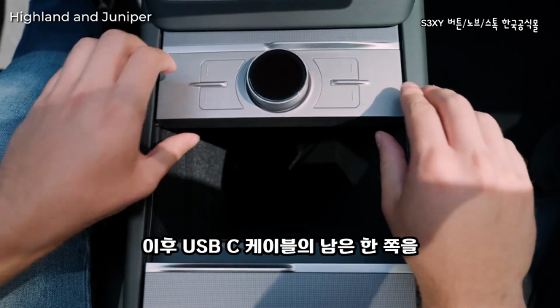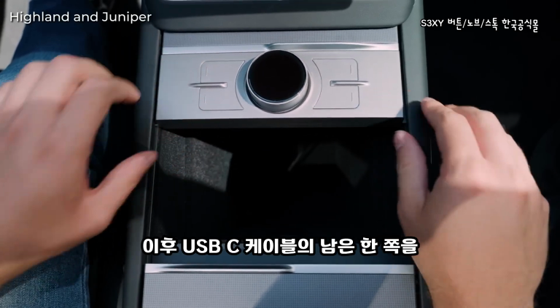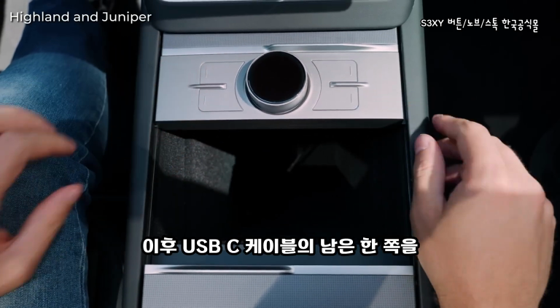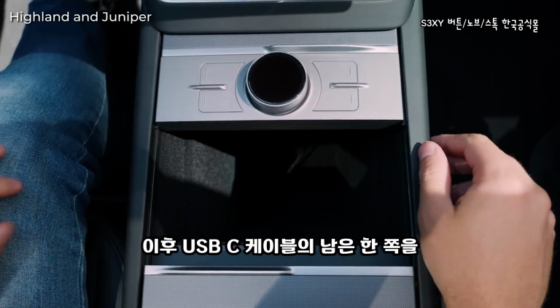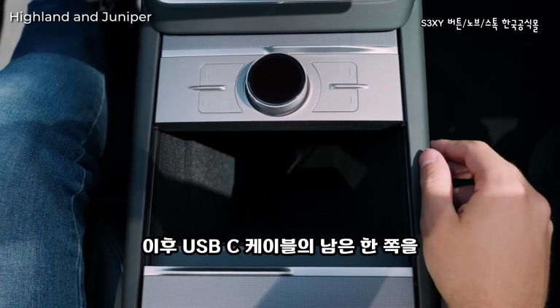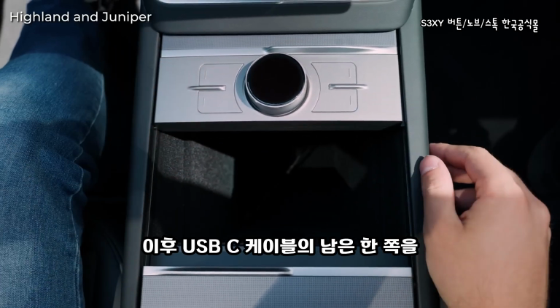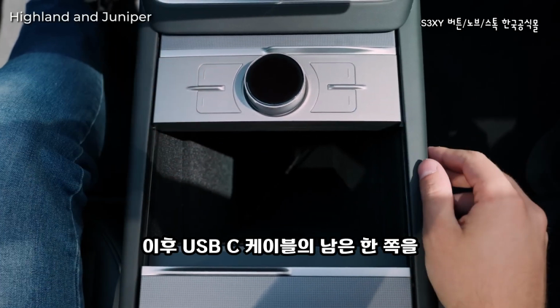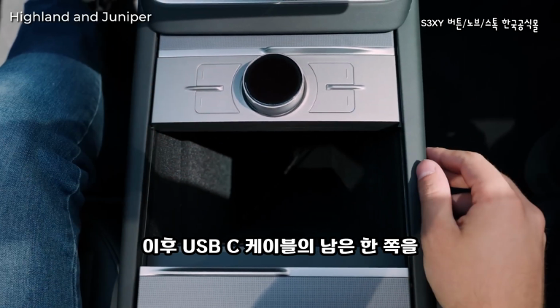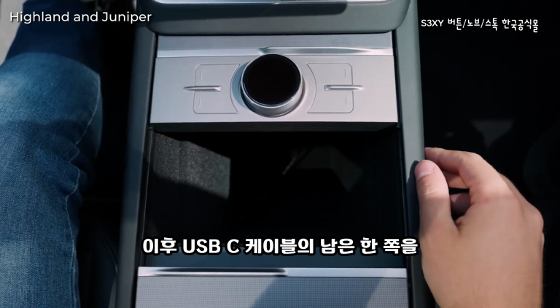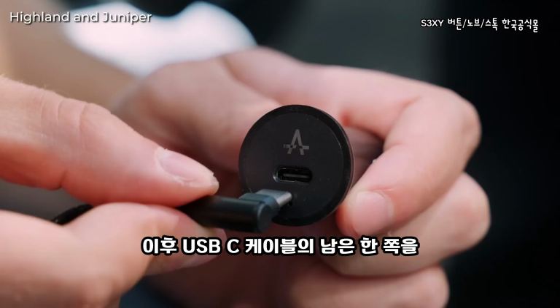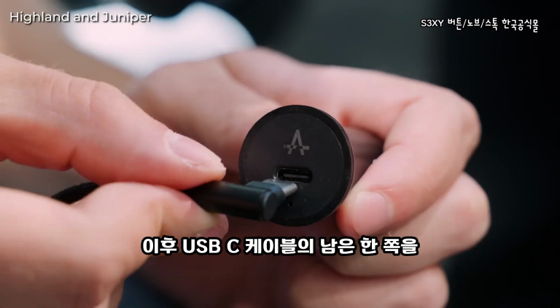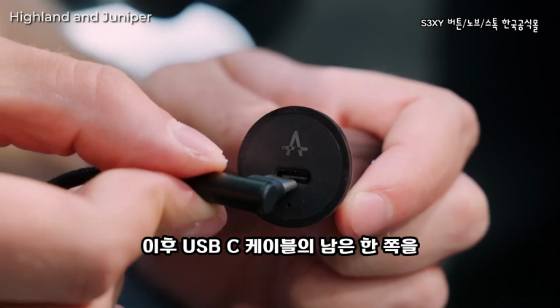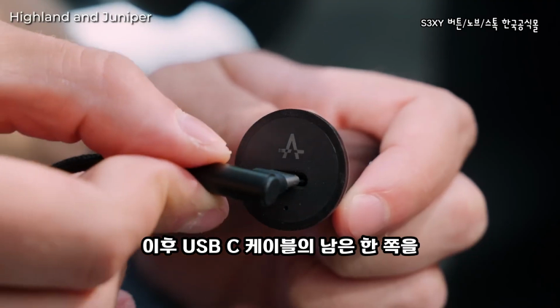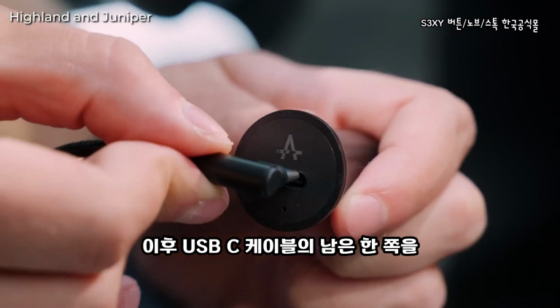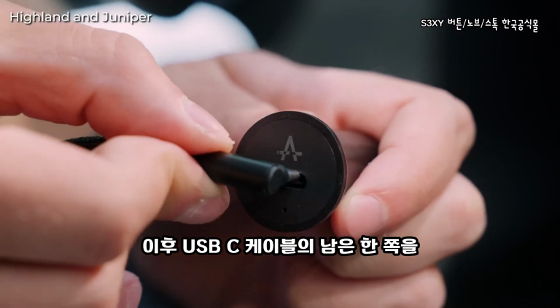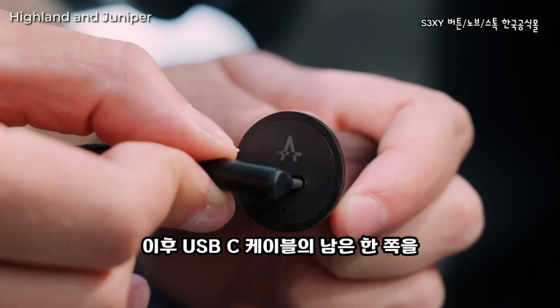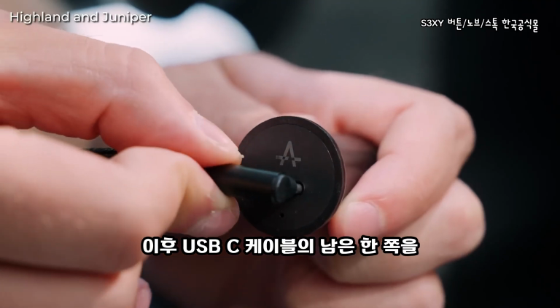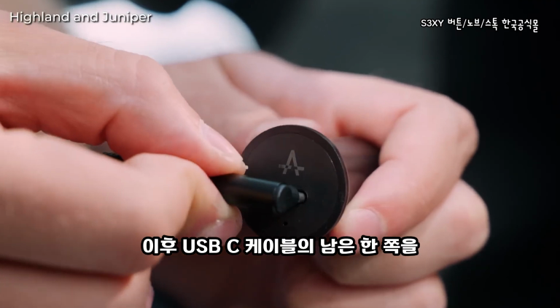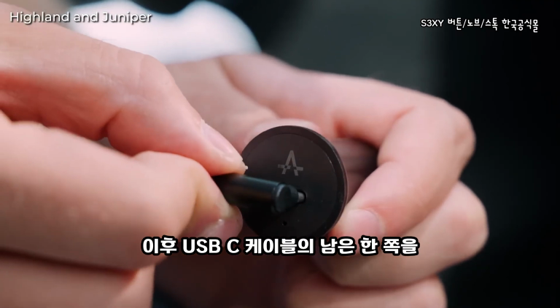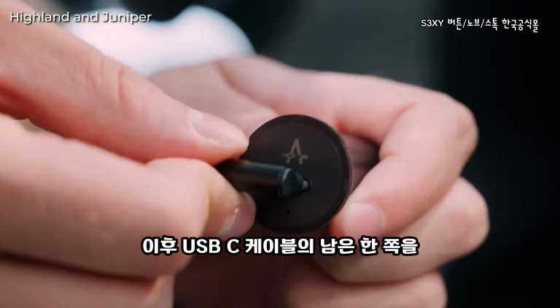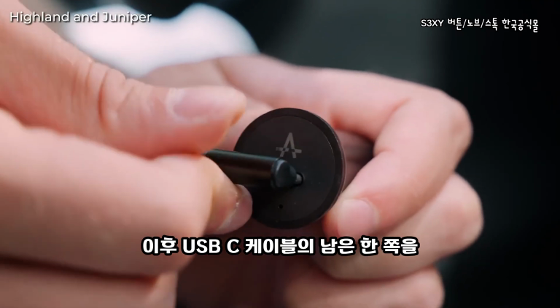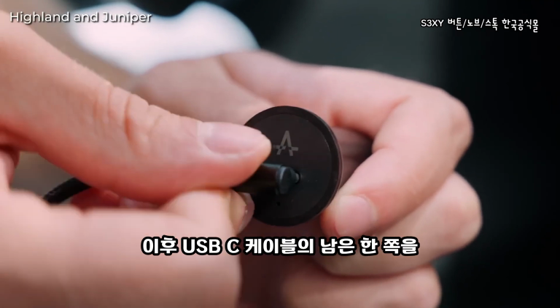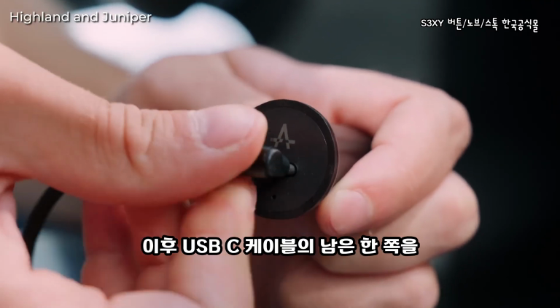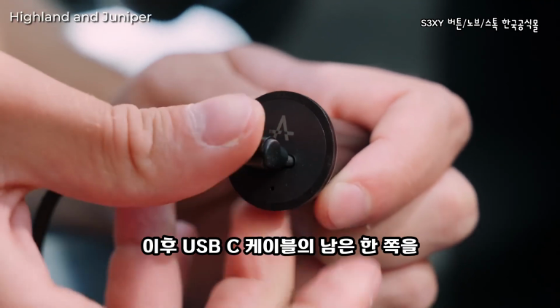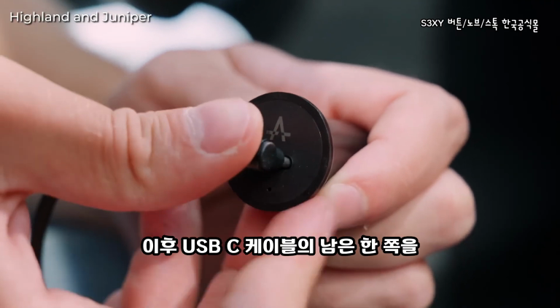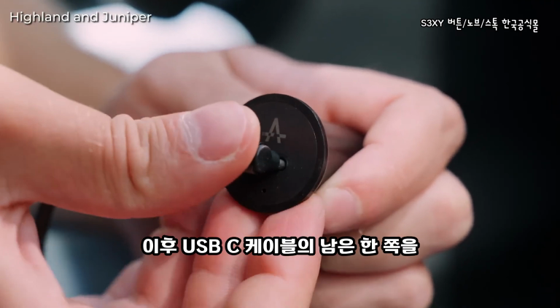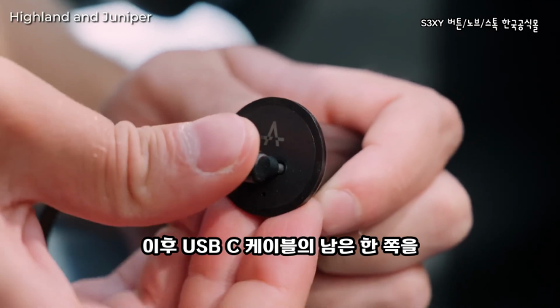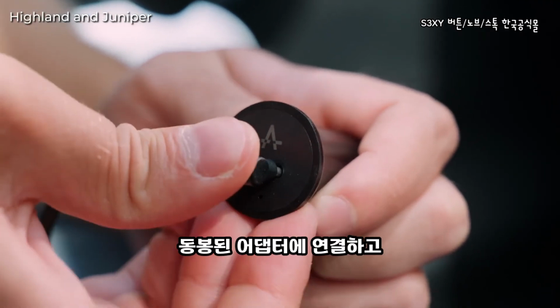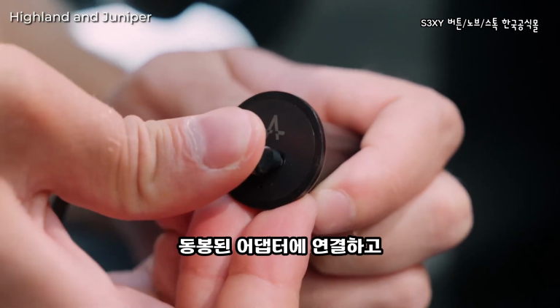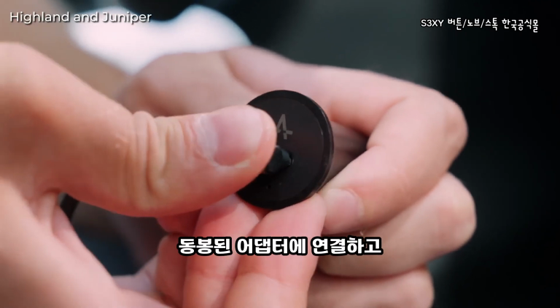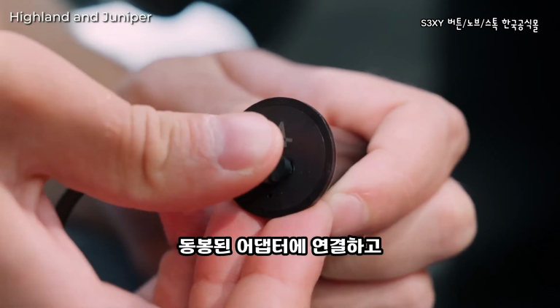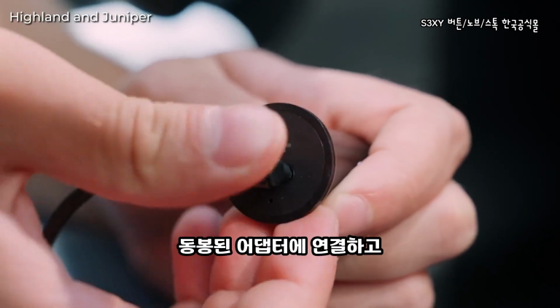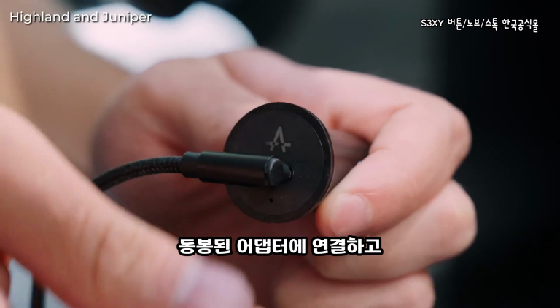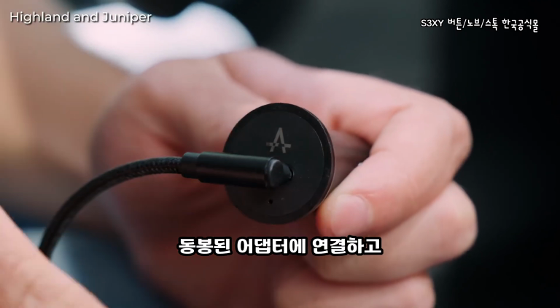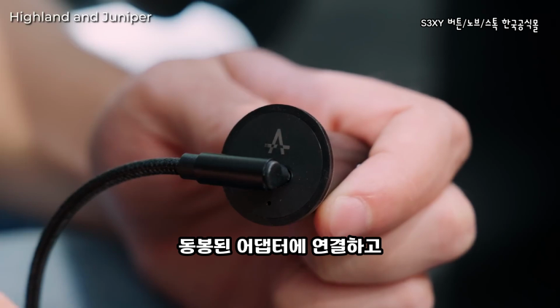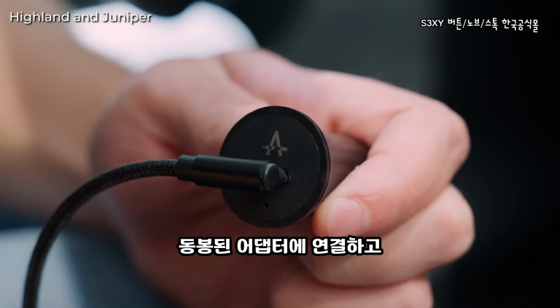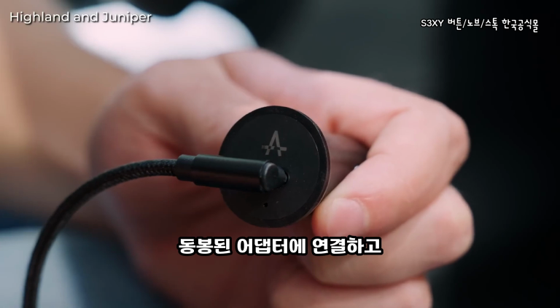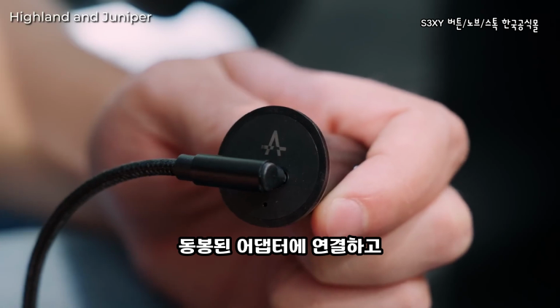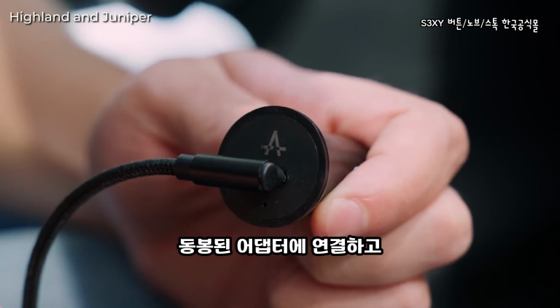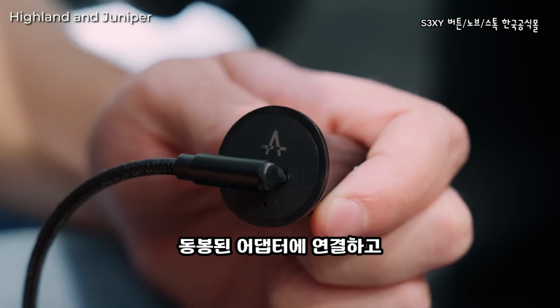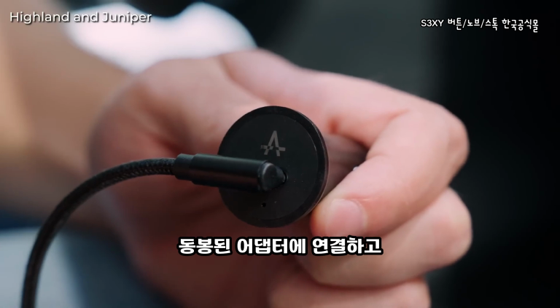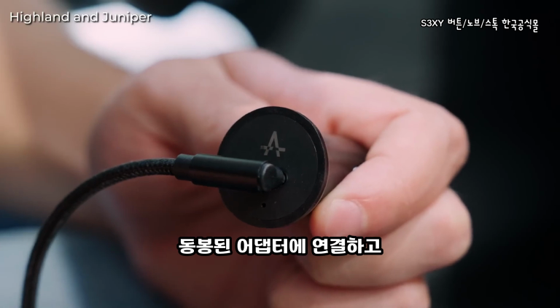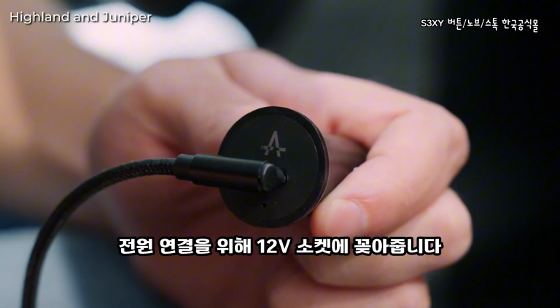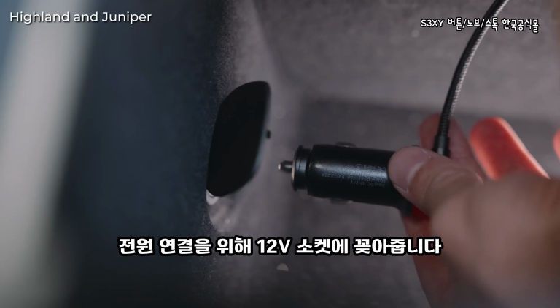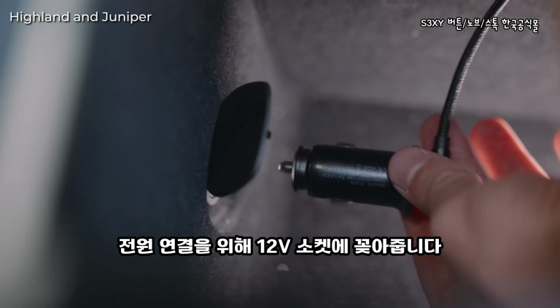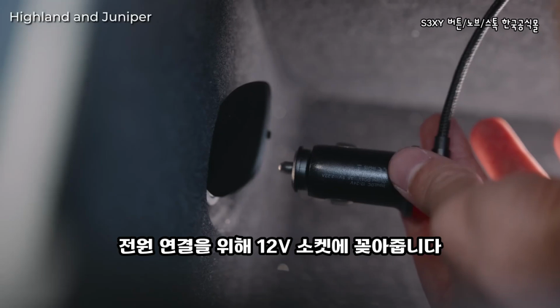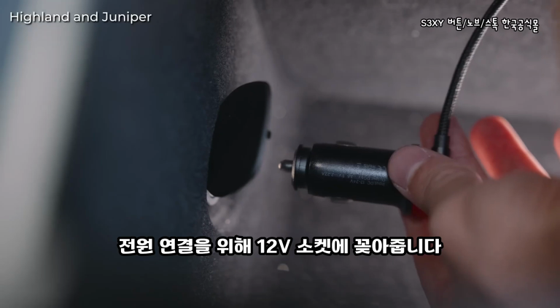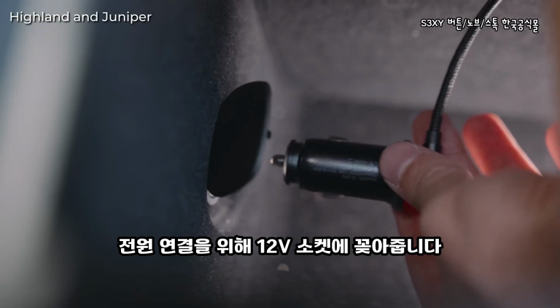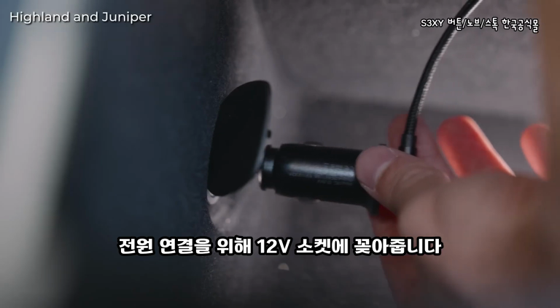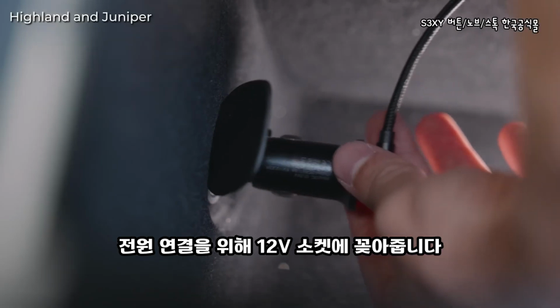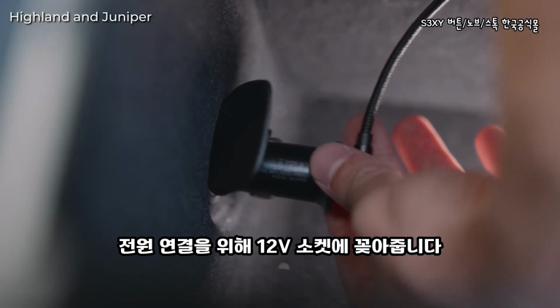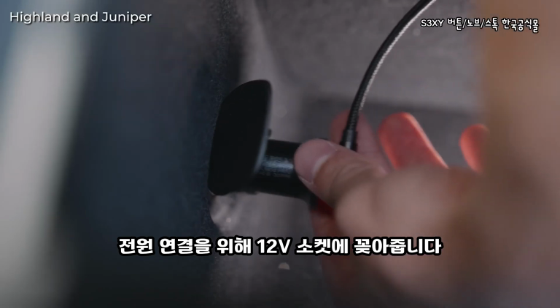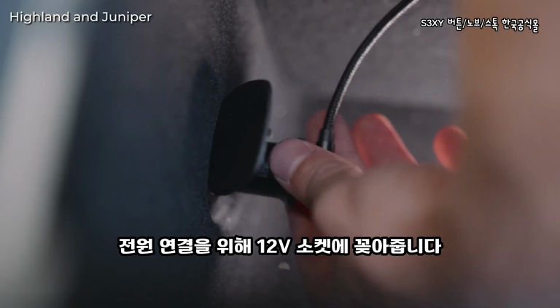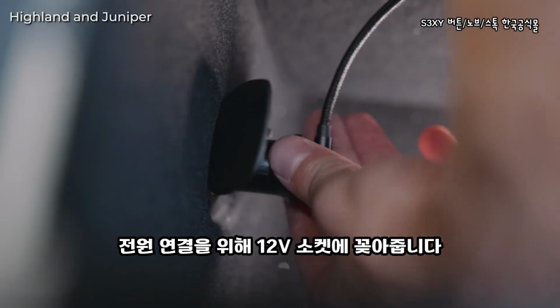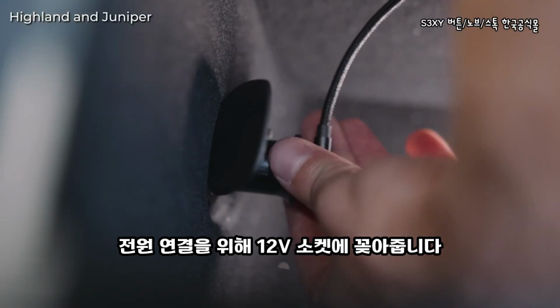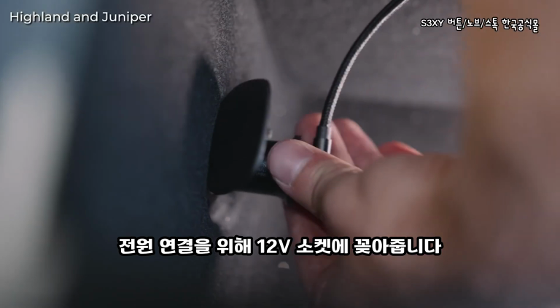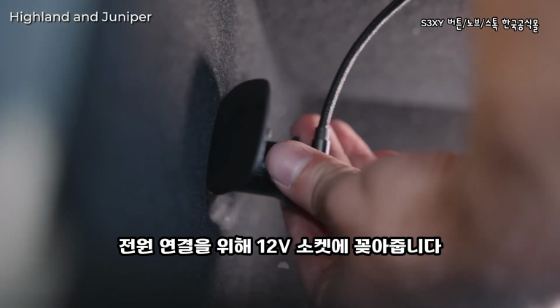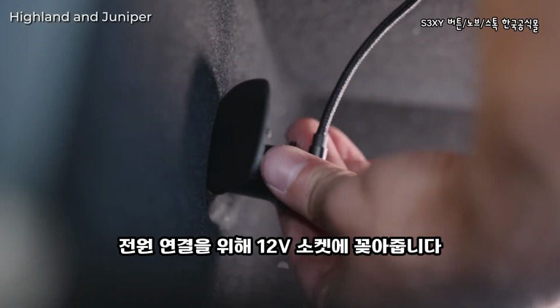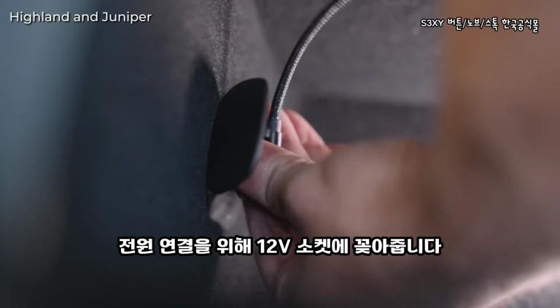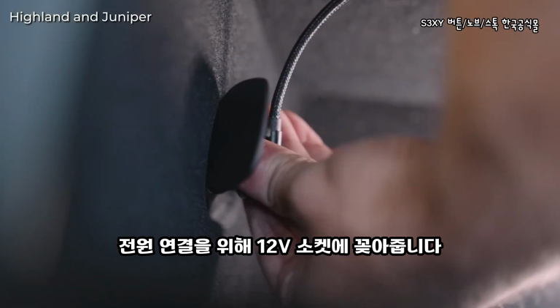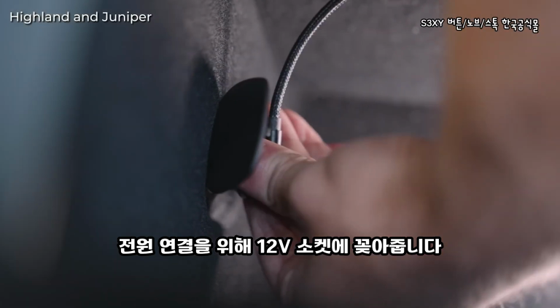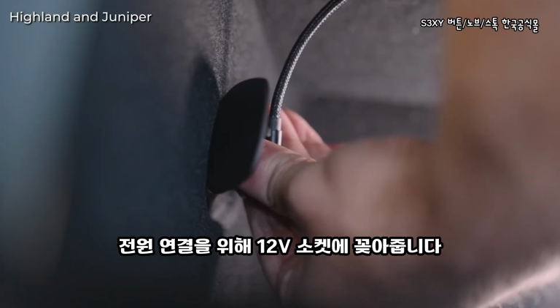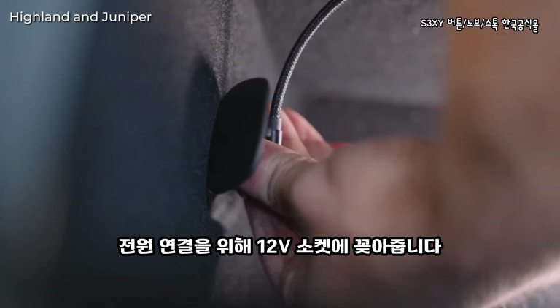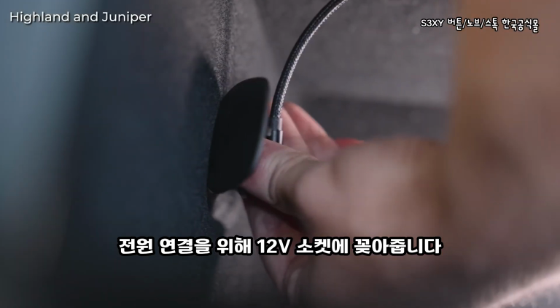After that, take the other end of the USB-C cable, plug the provided adapter into it, and plug it into the 12V socket to power it up.